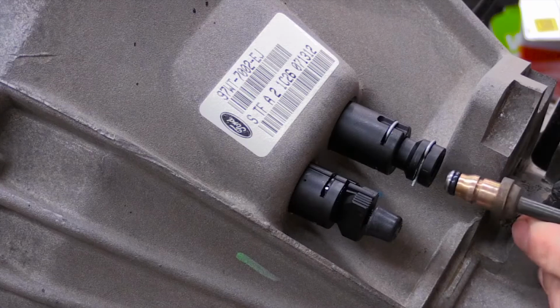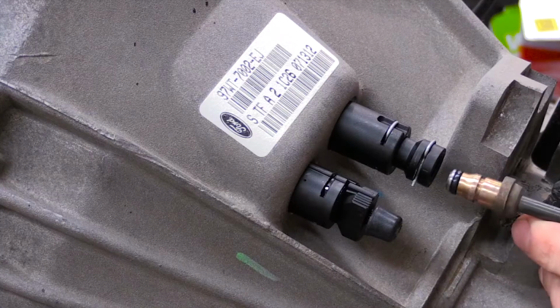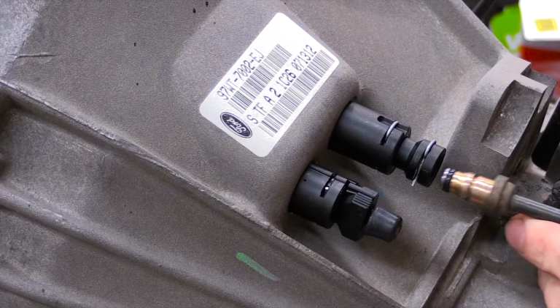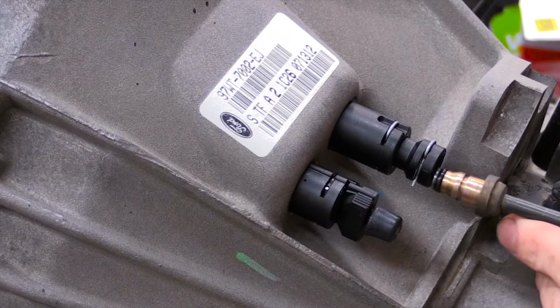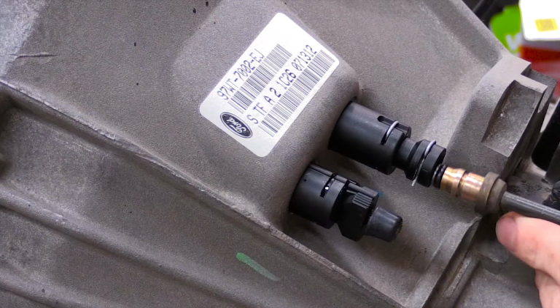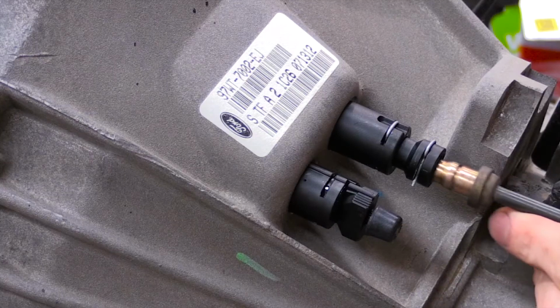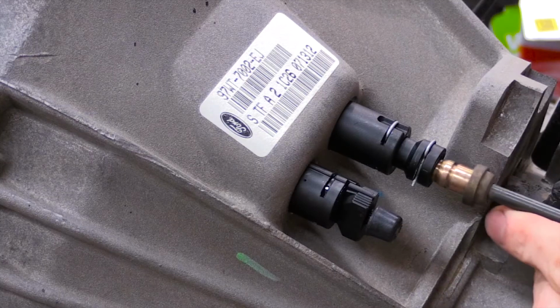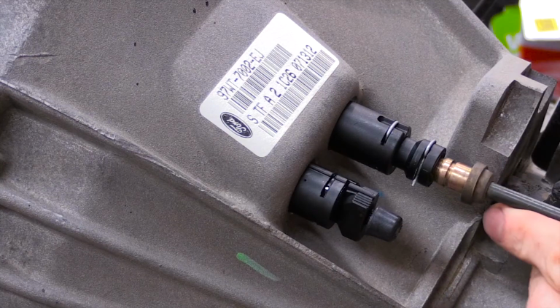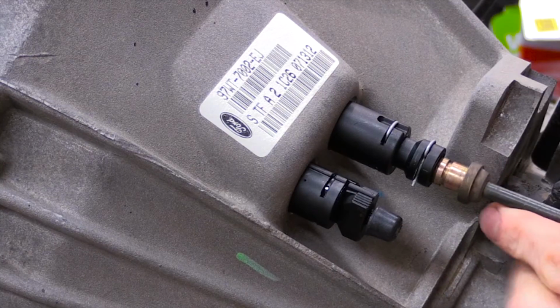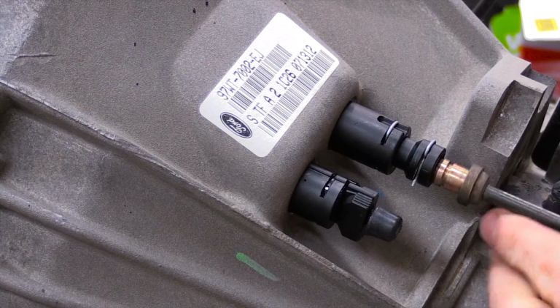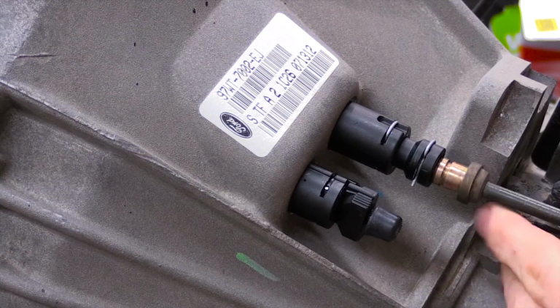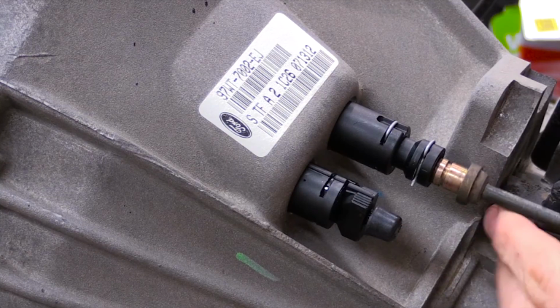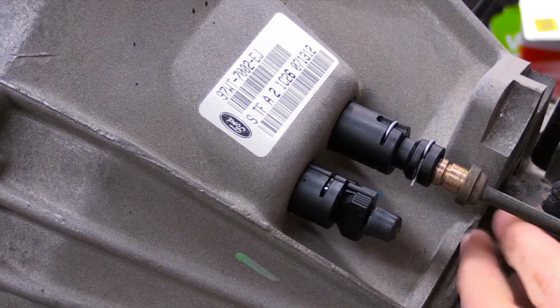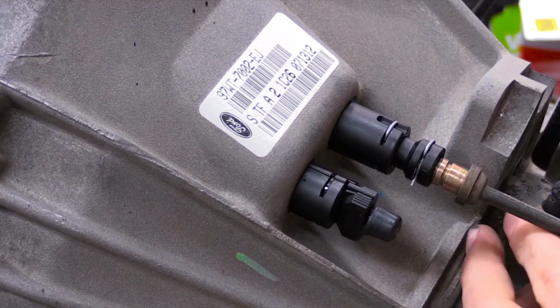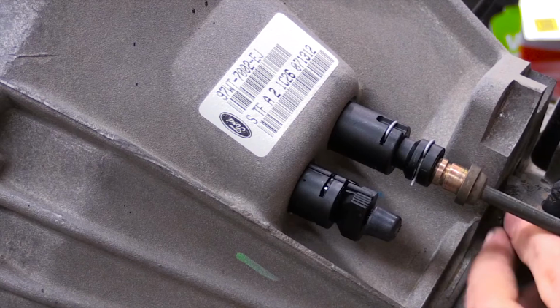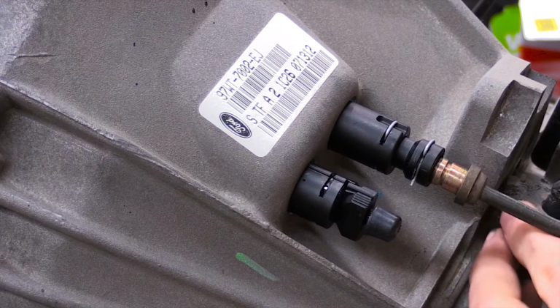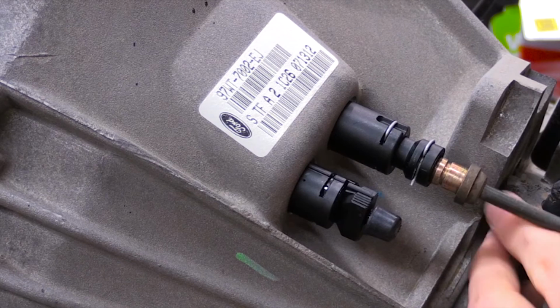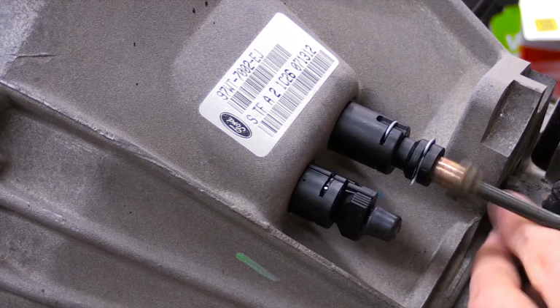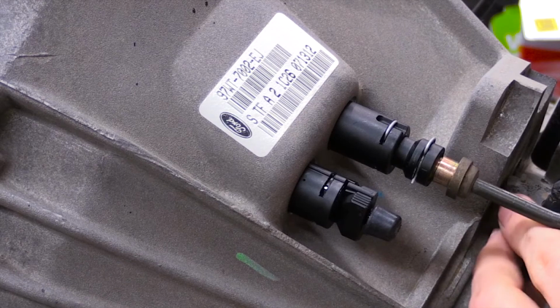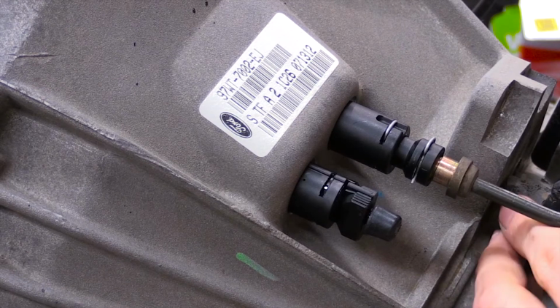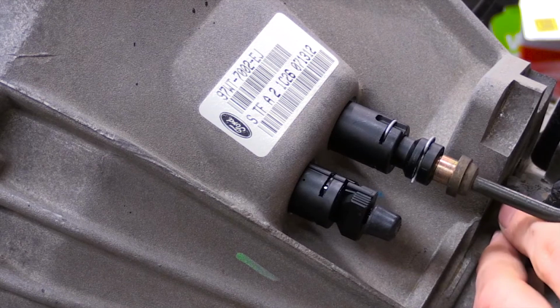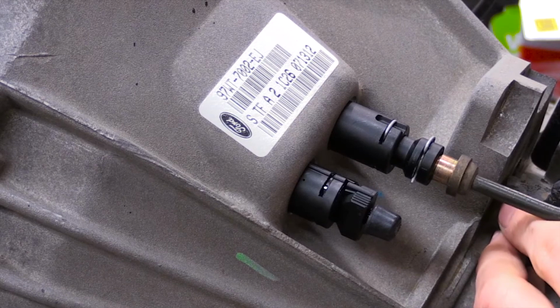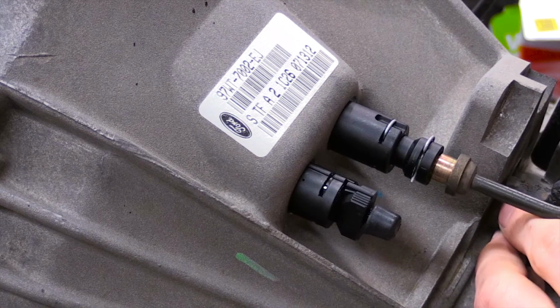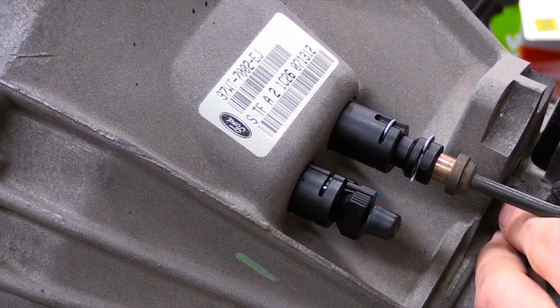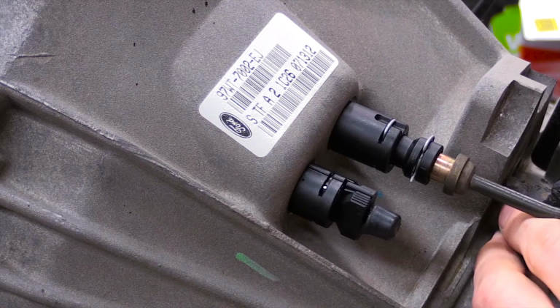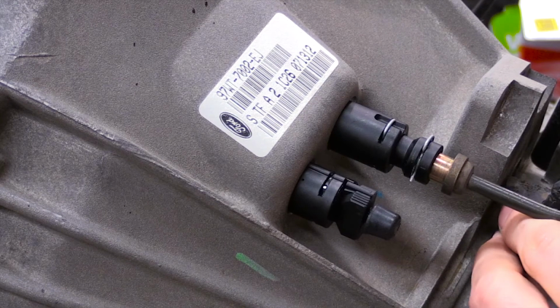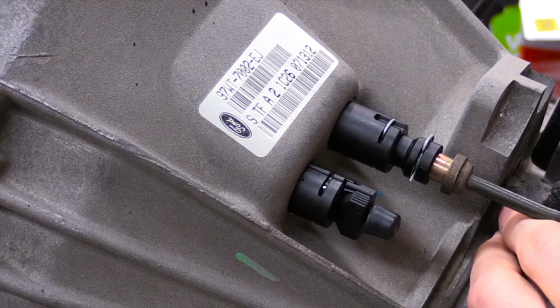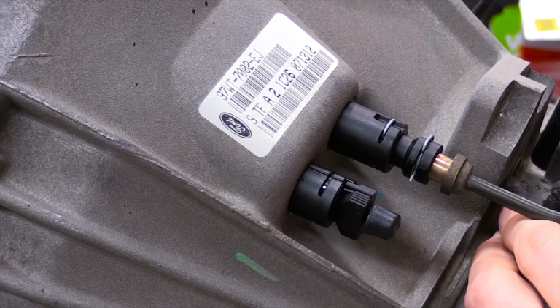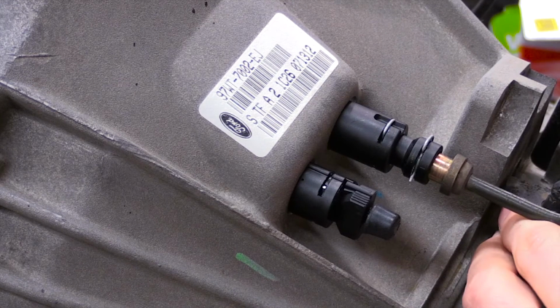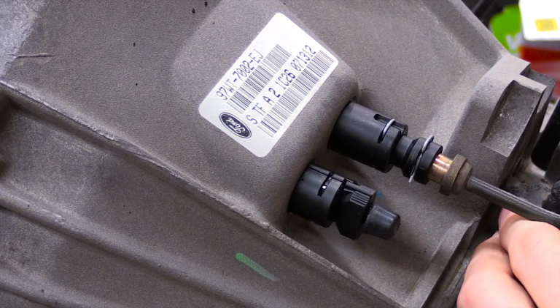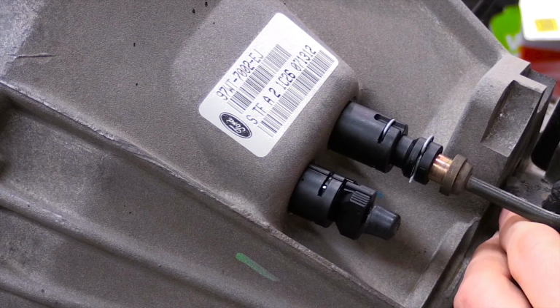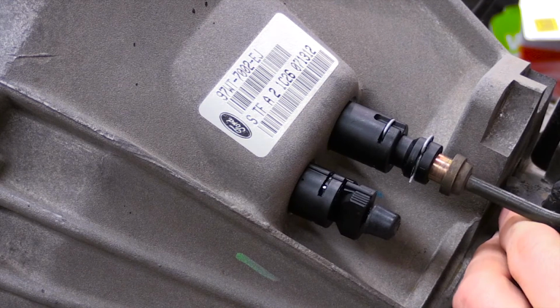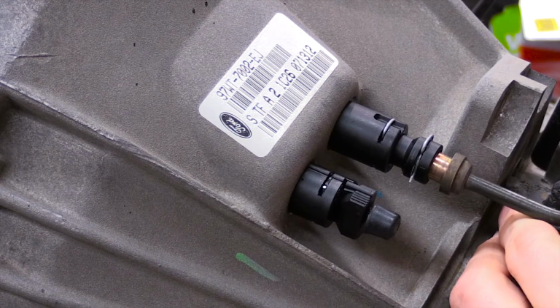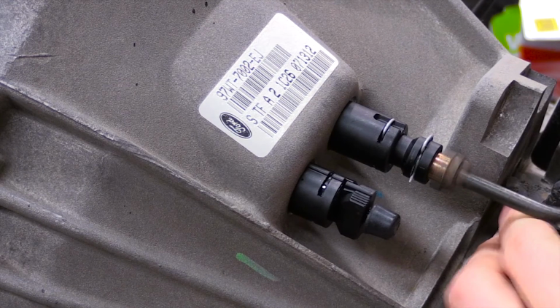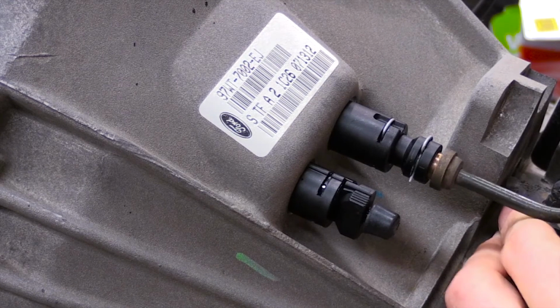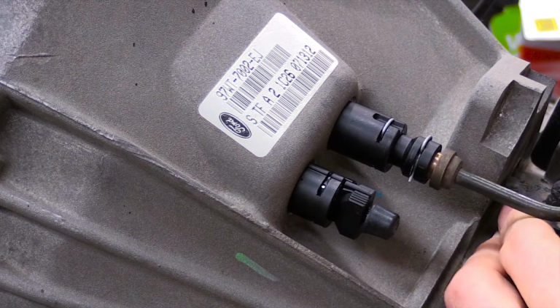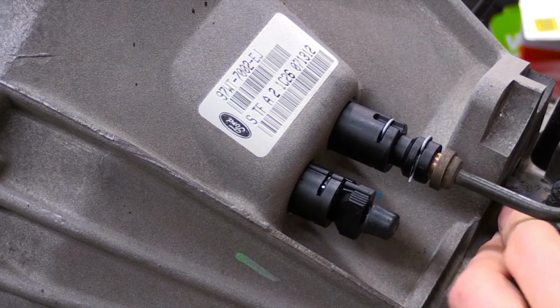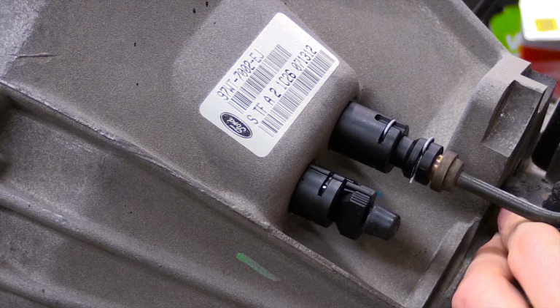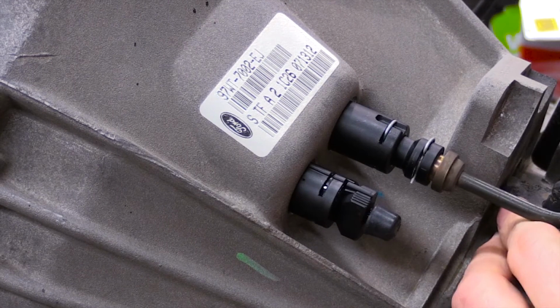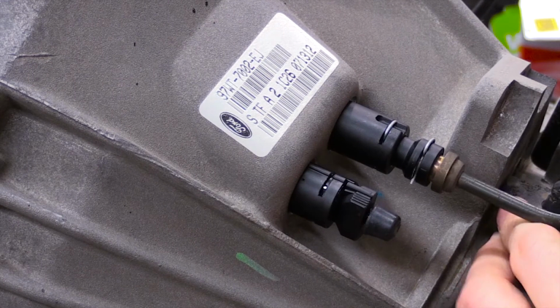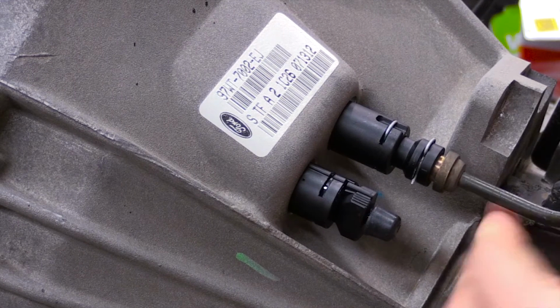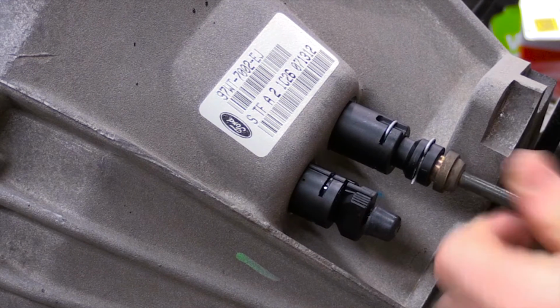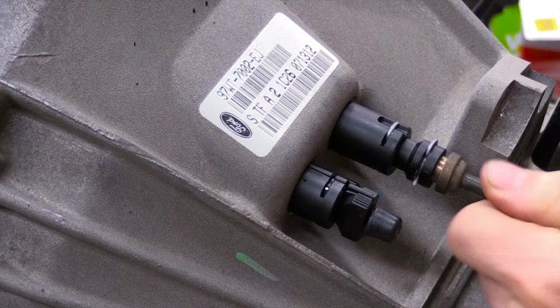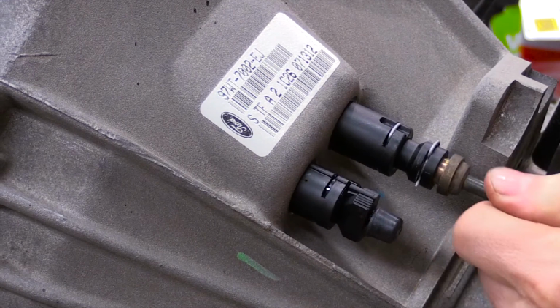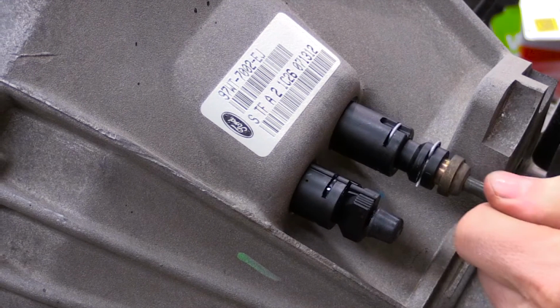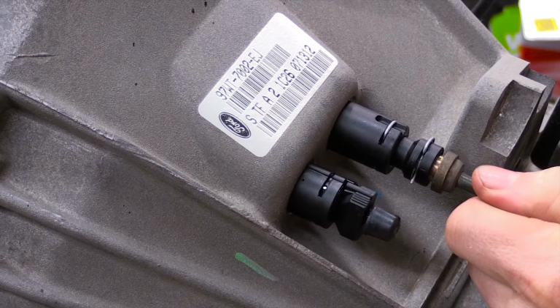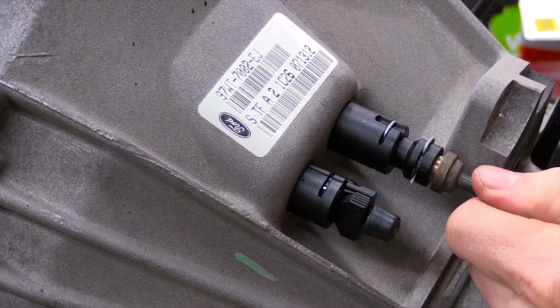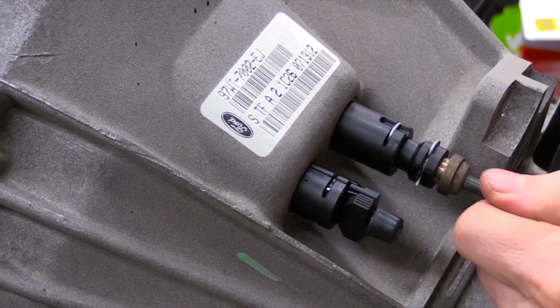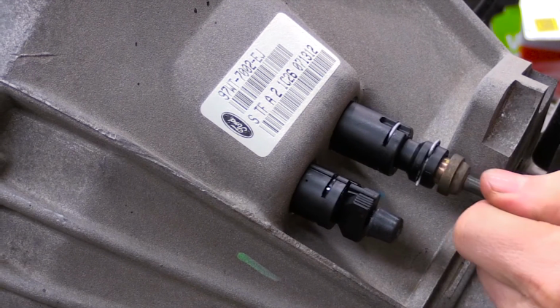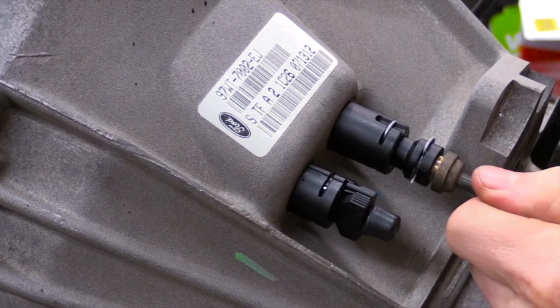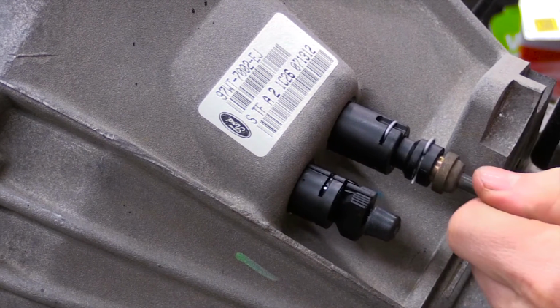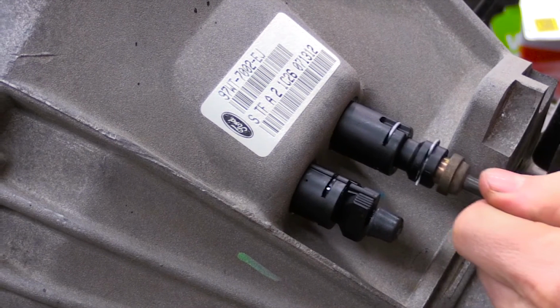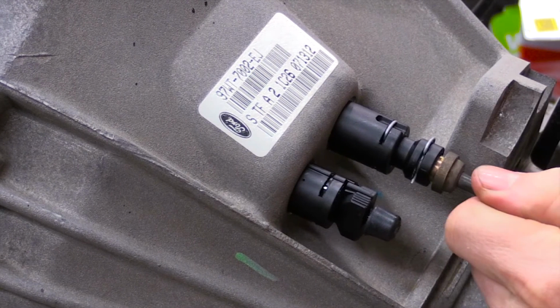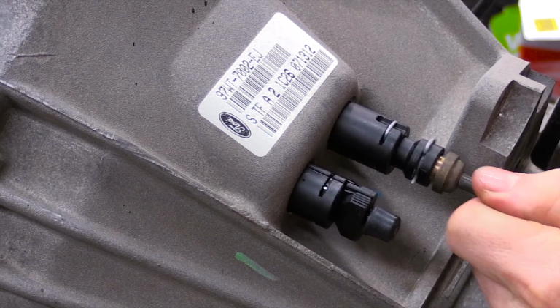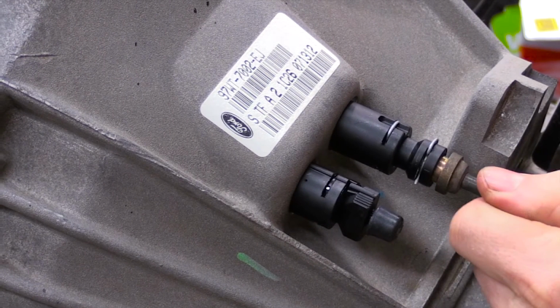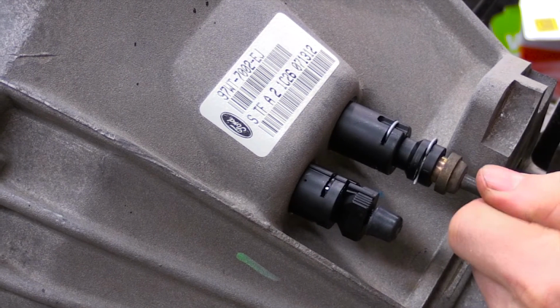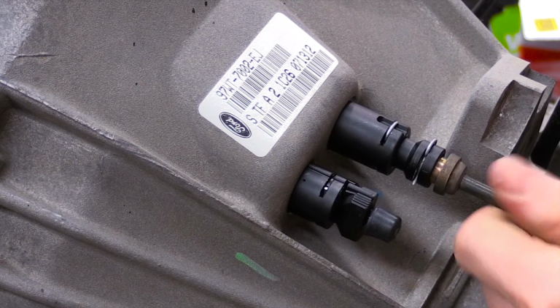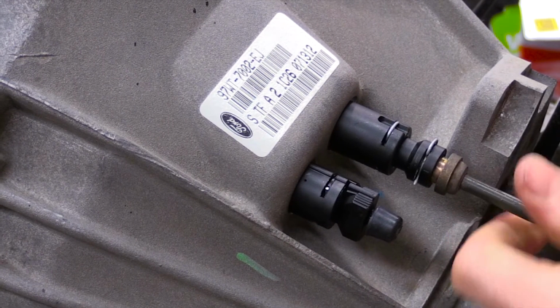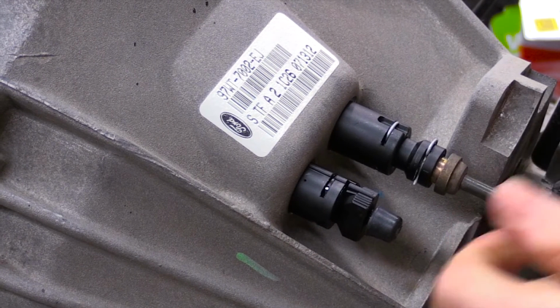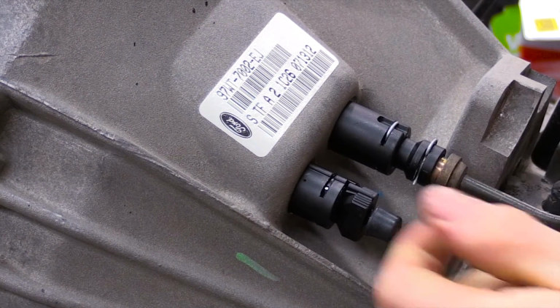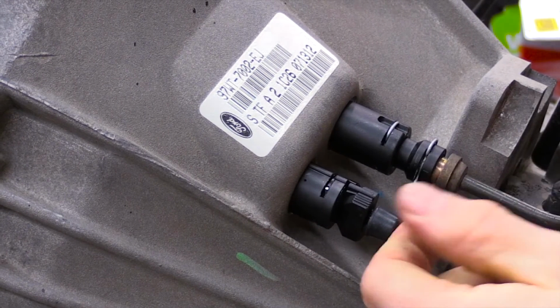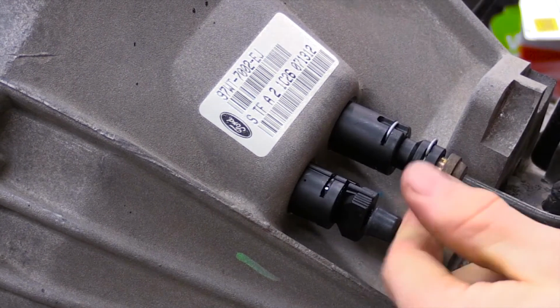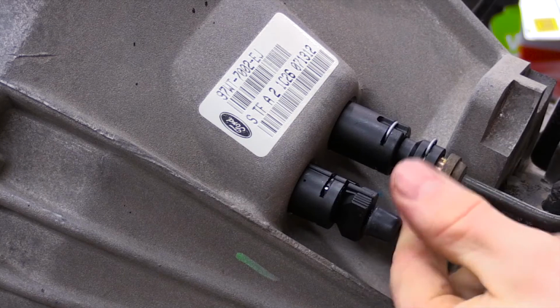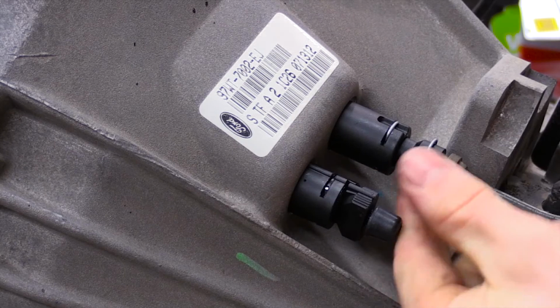Ensure the O-ring on the push fit is in operable condition, then carefully insert the fitting into the port on the slave.